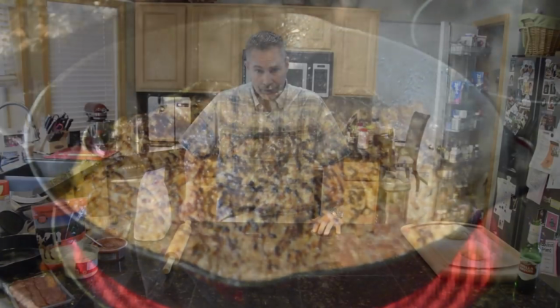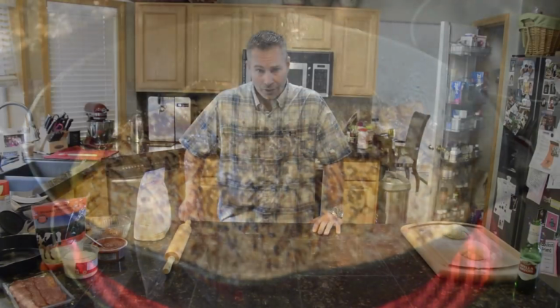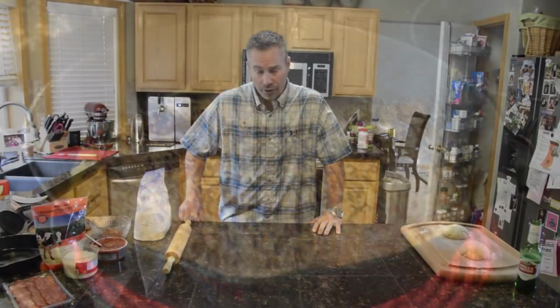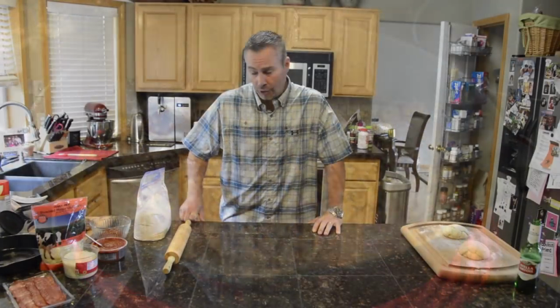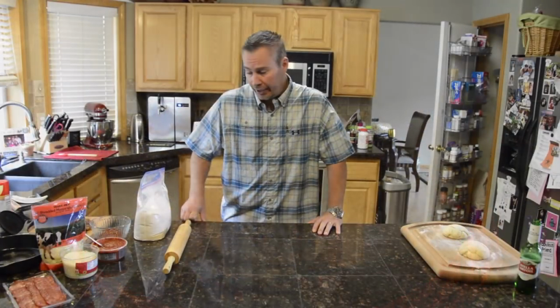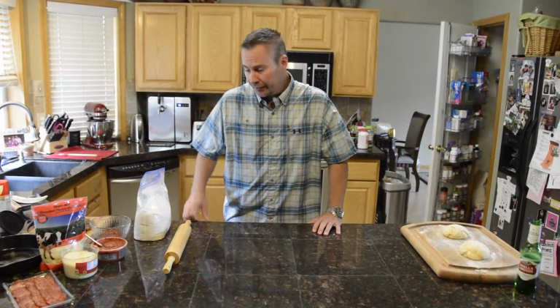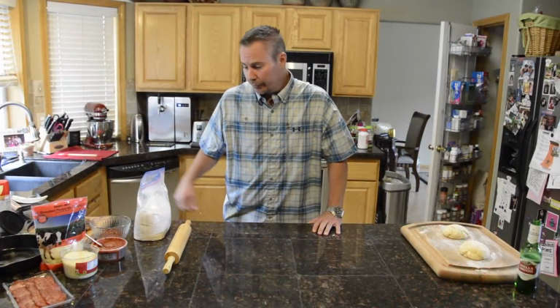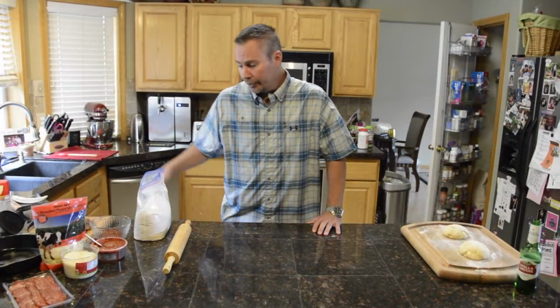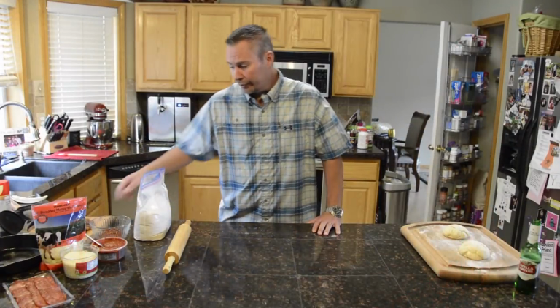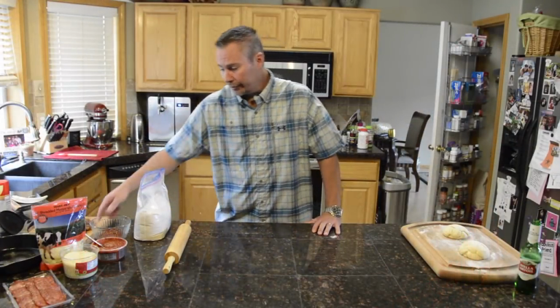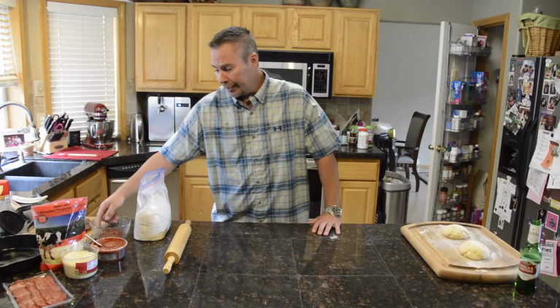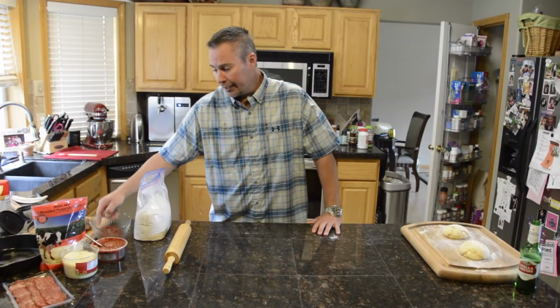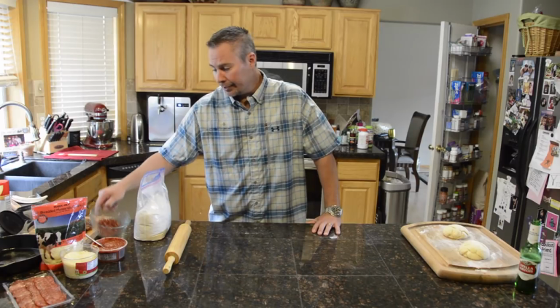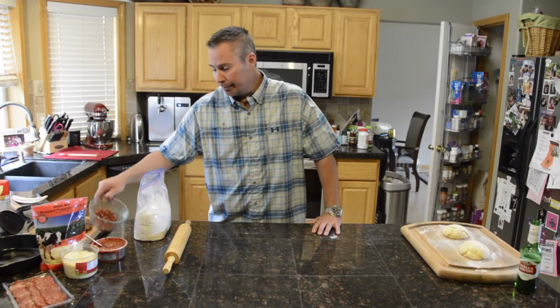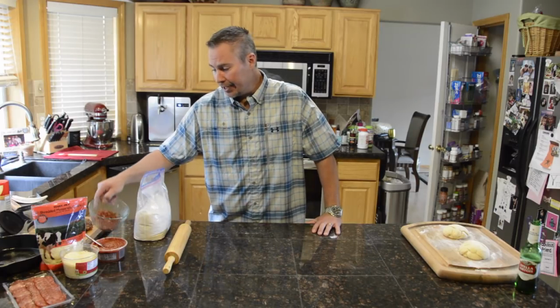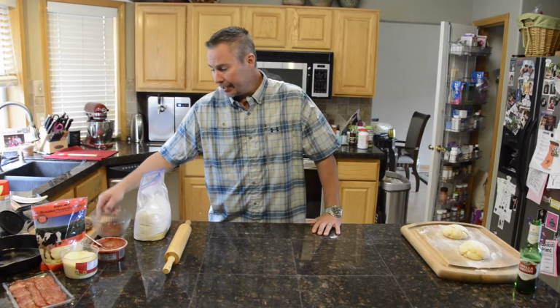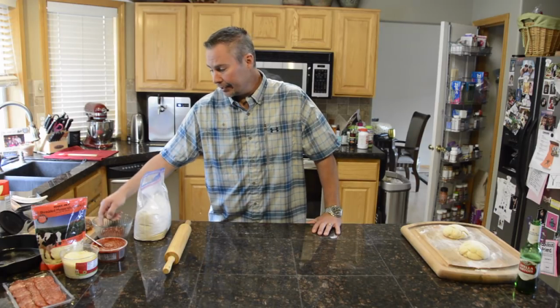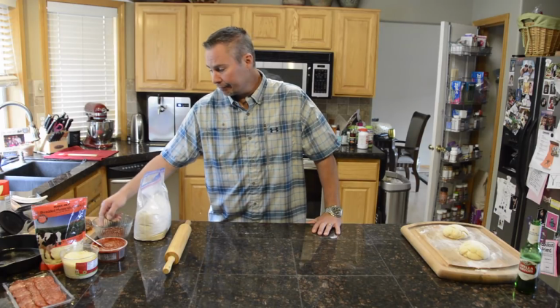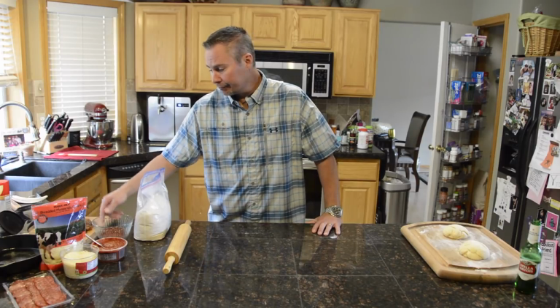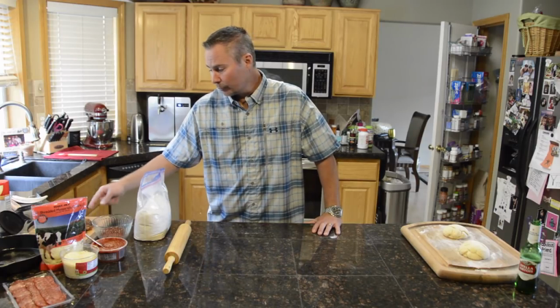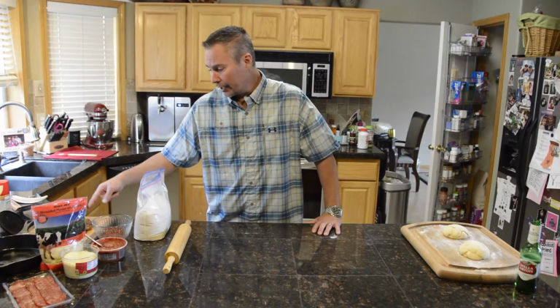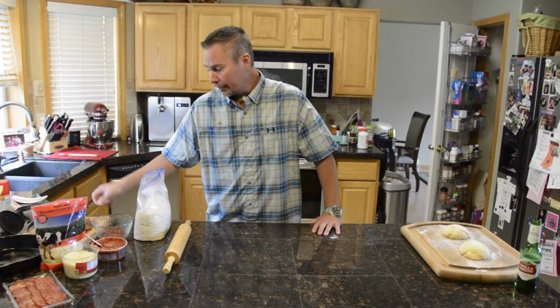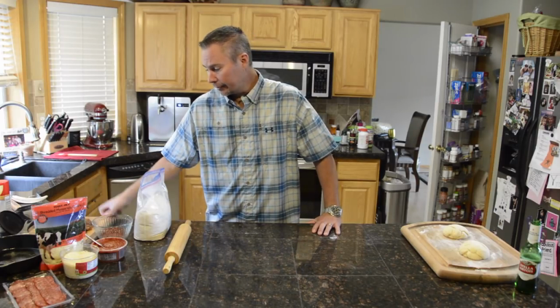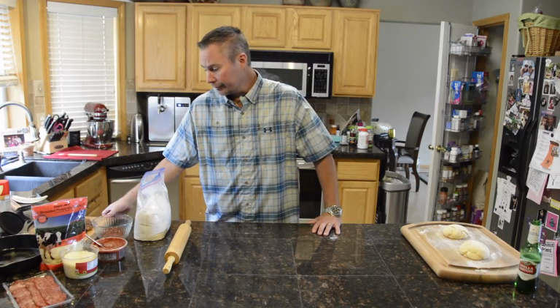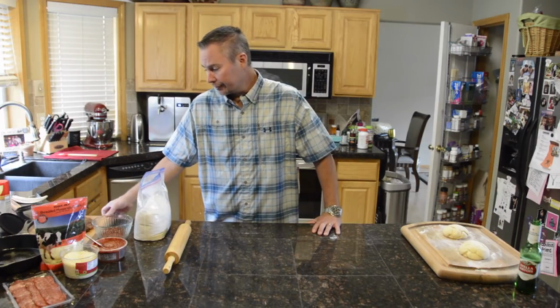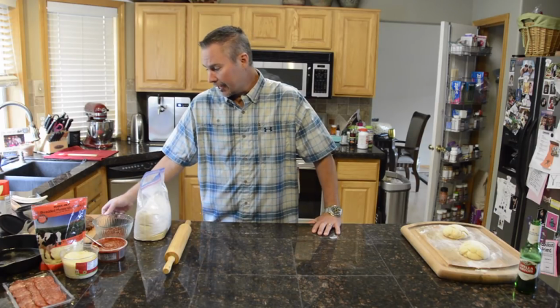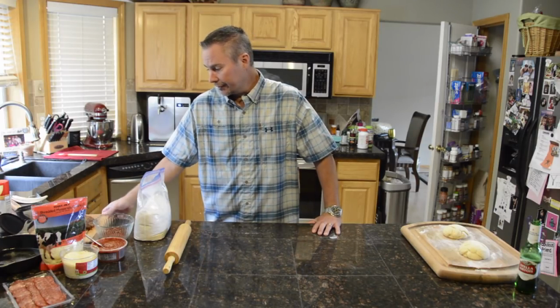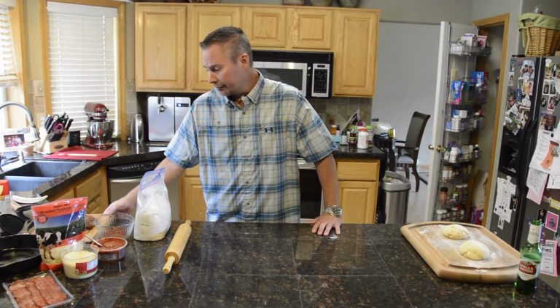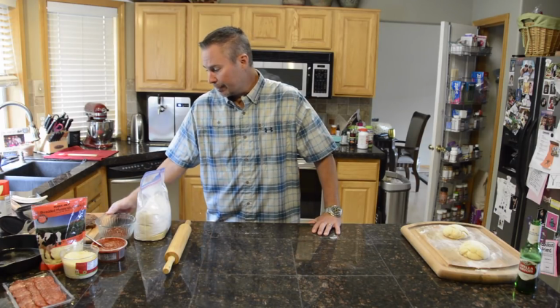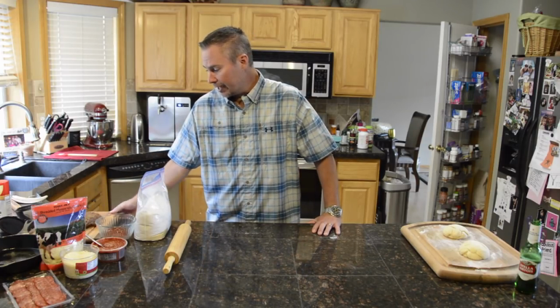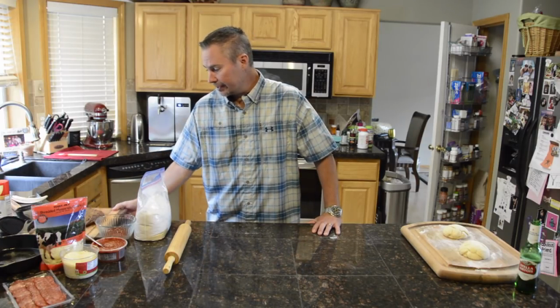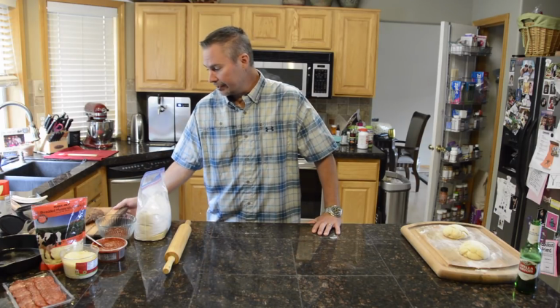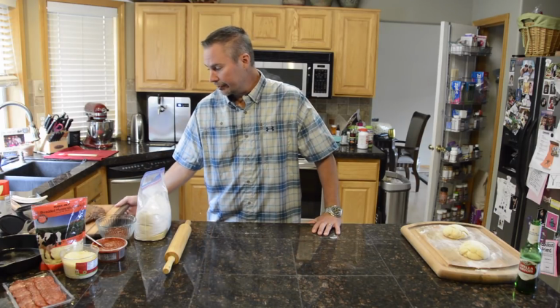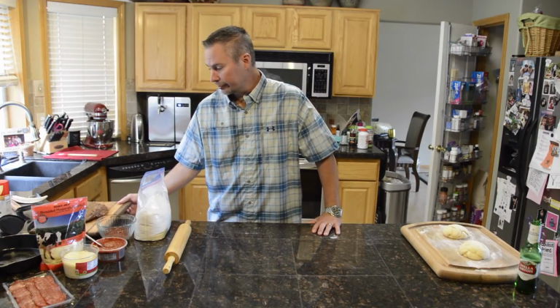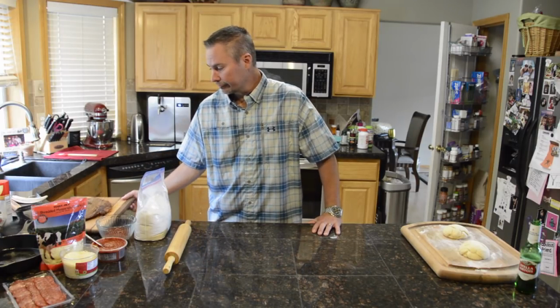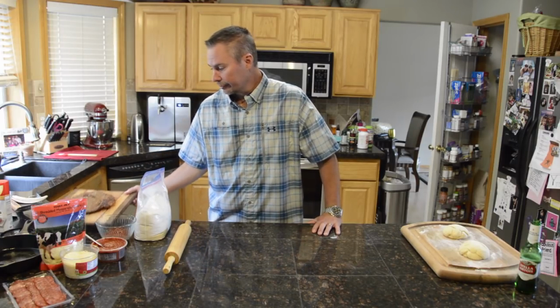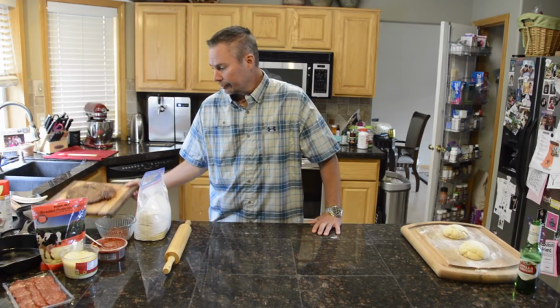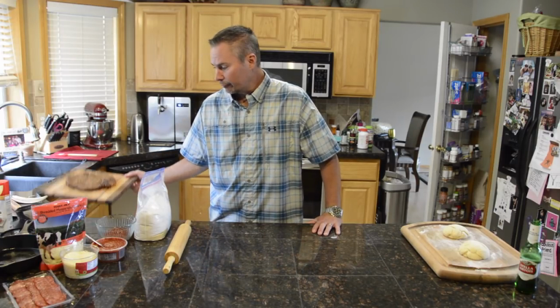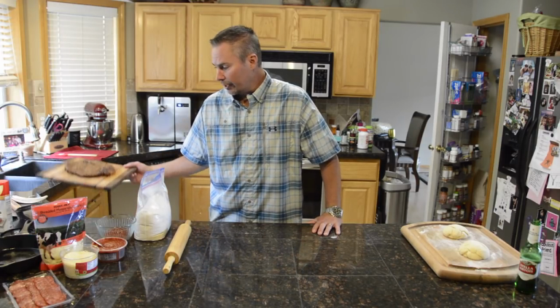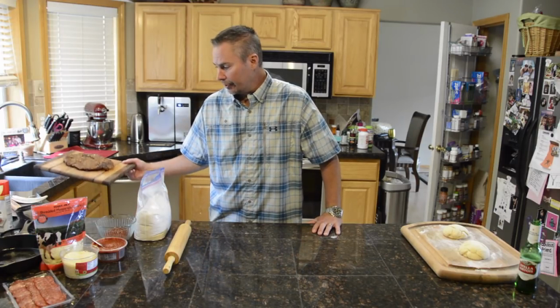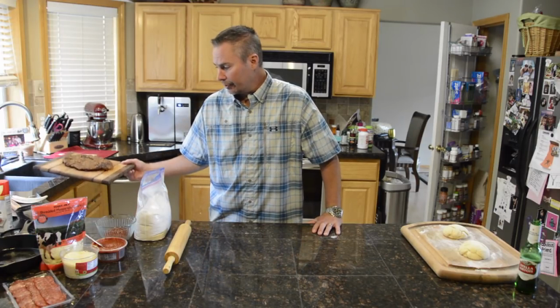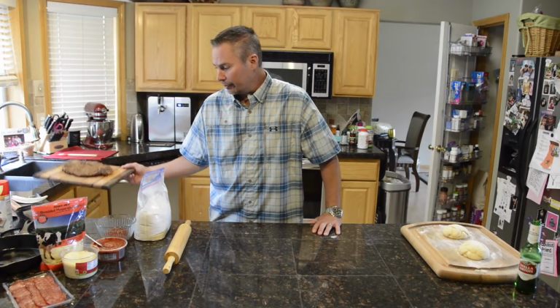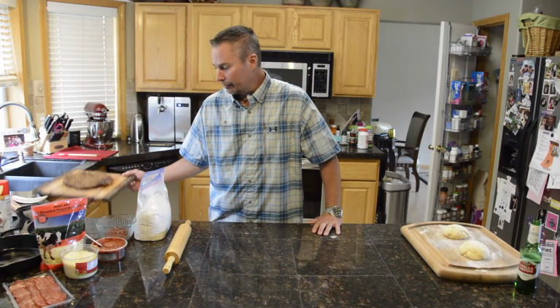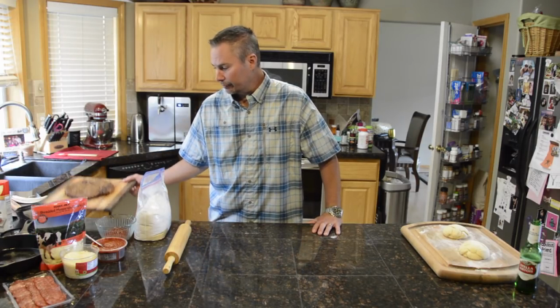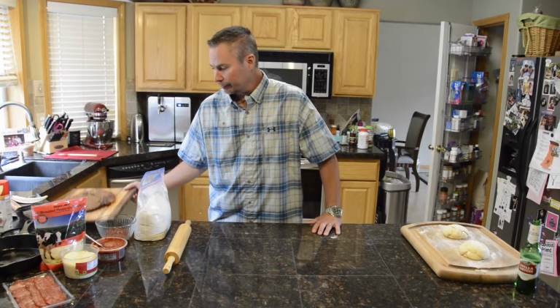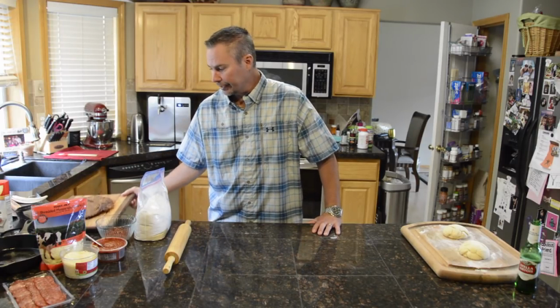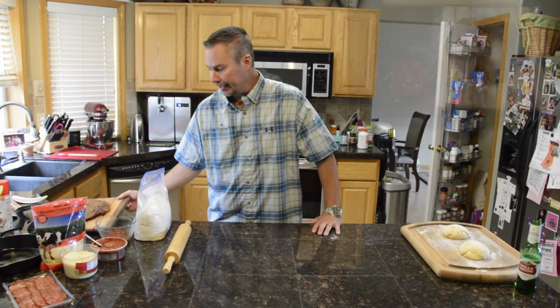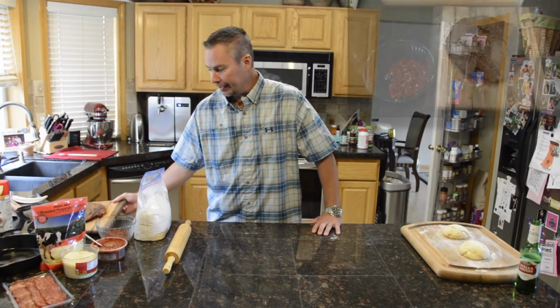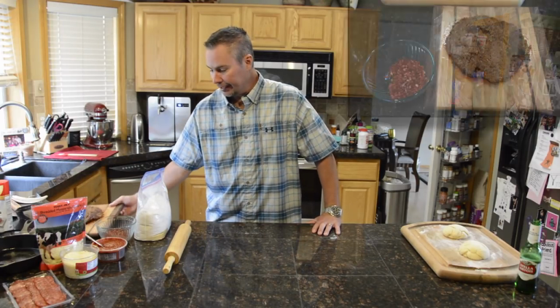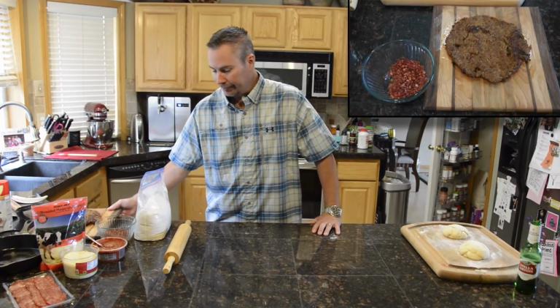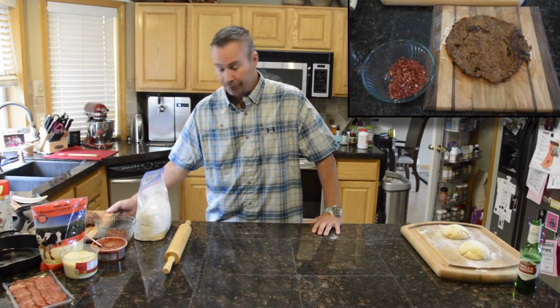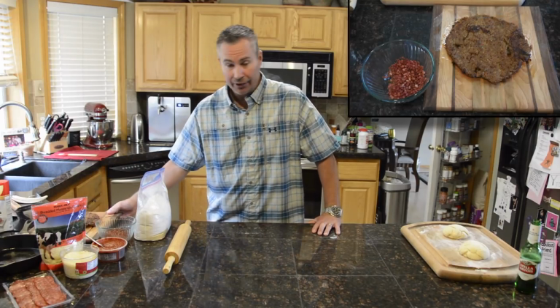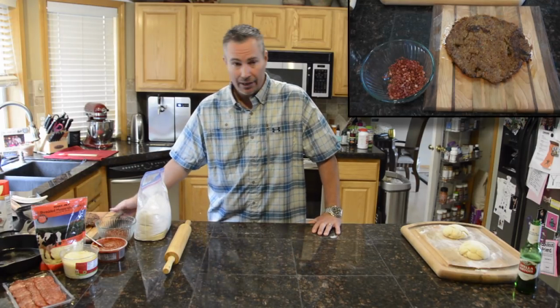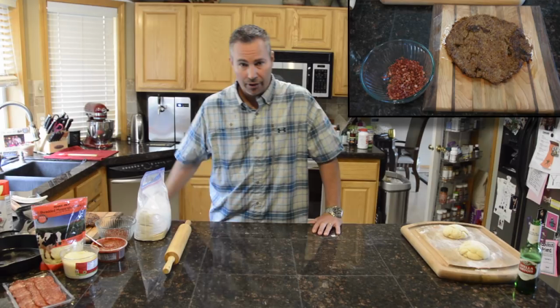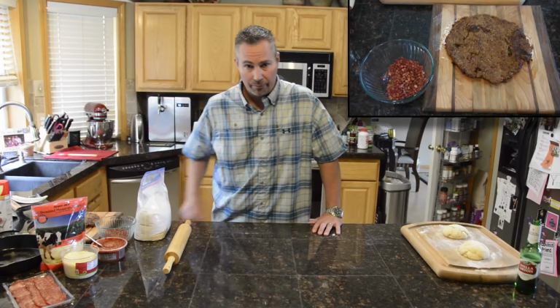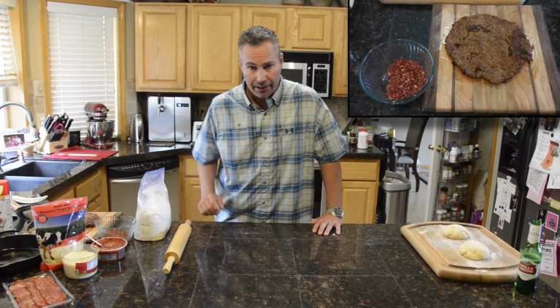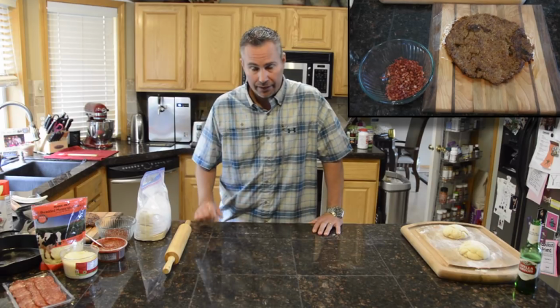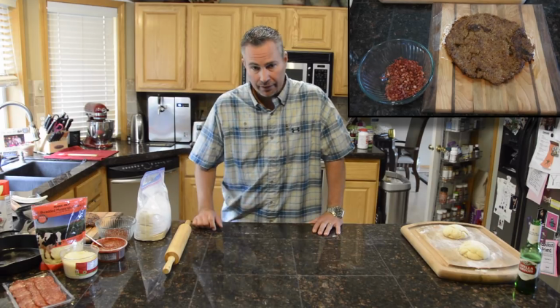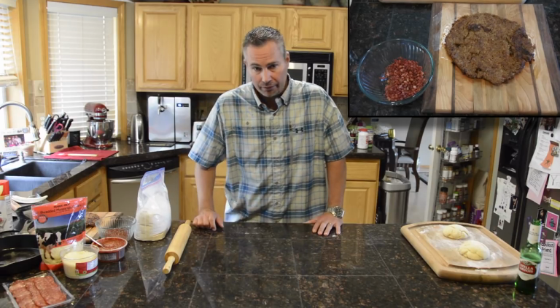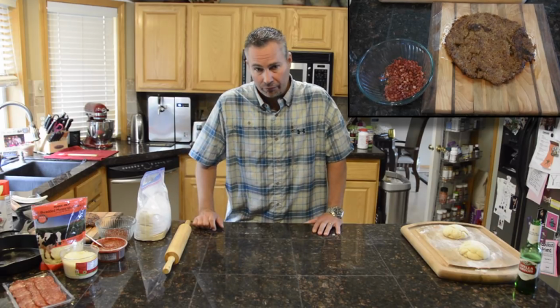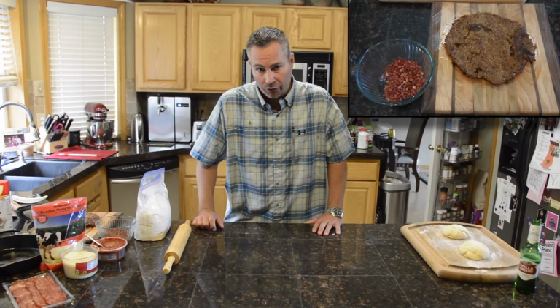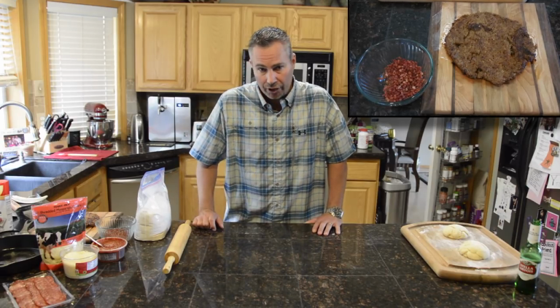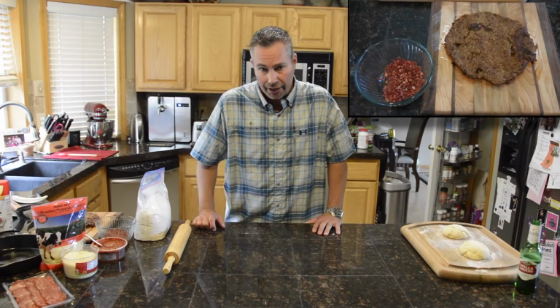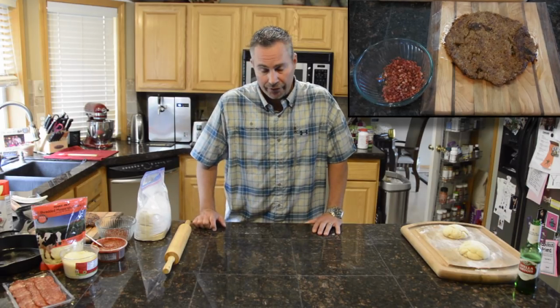So we did our Italian bacon. We've got our sausage patty here ready to go. Now we're going to make the crust.